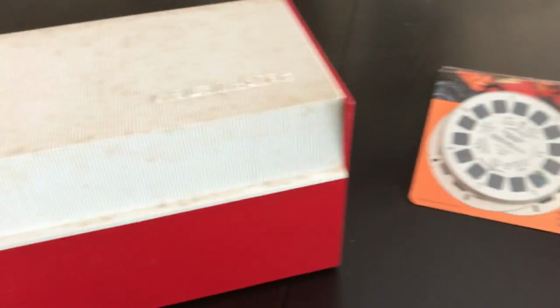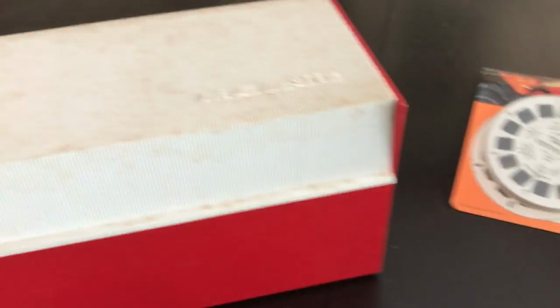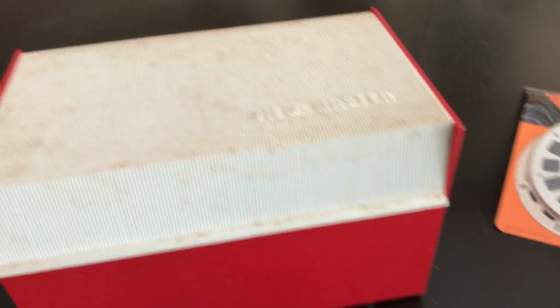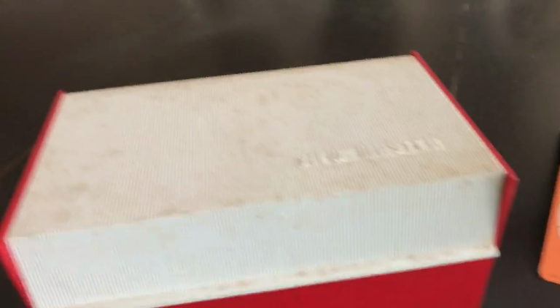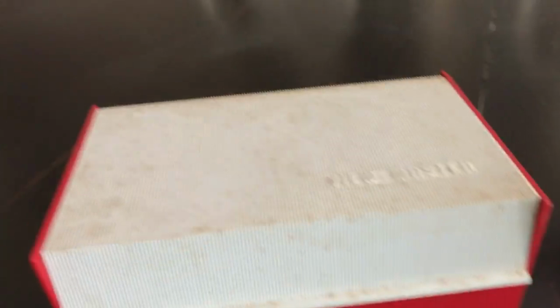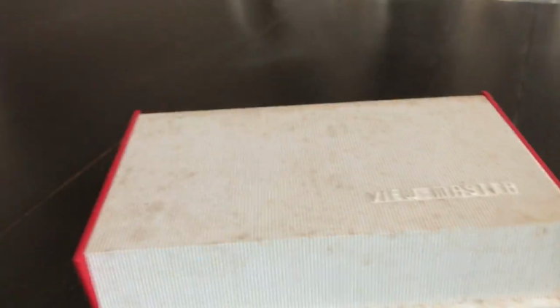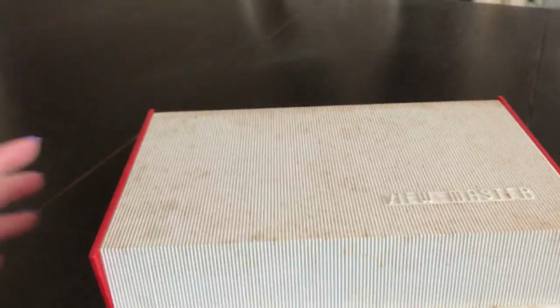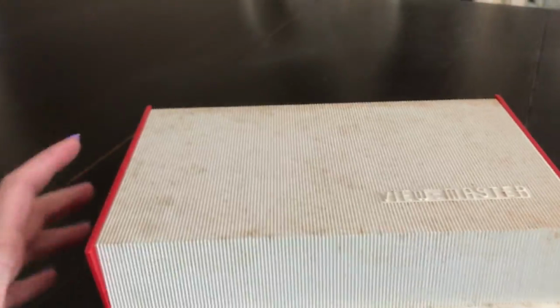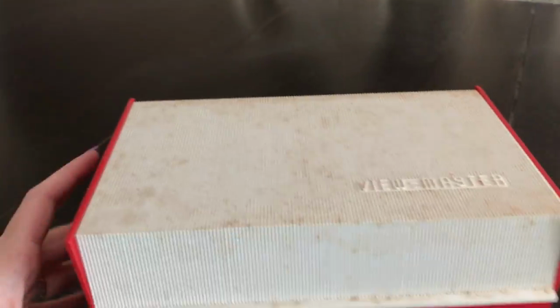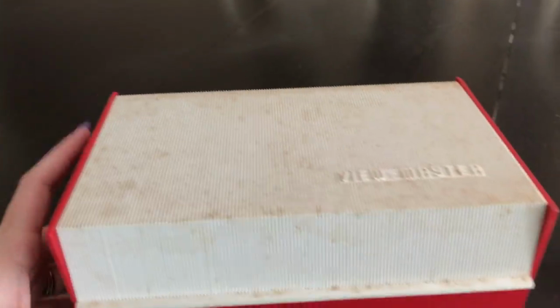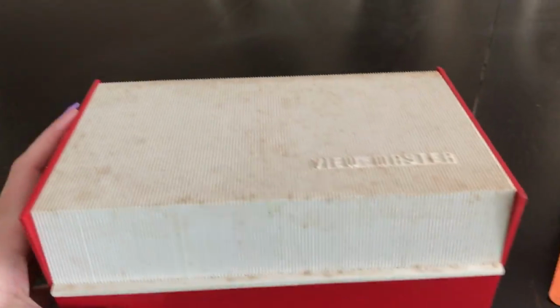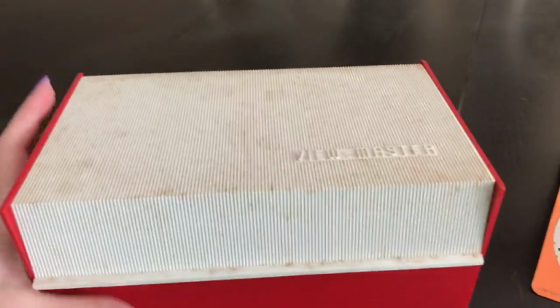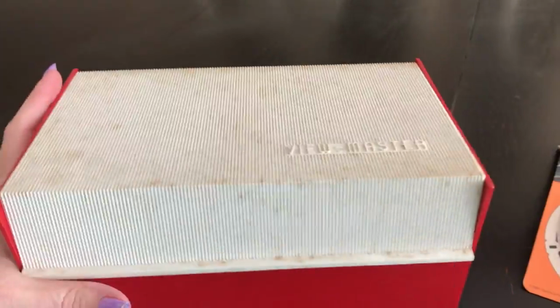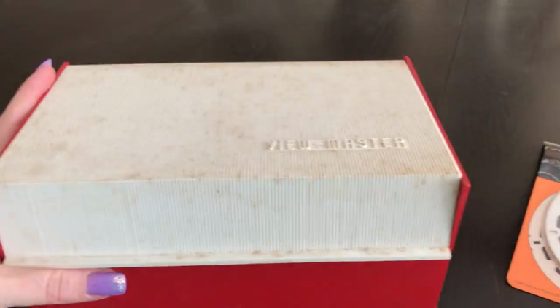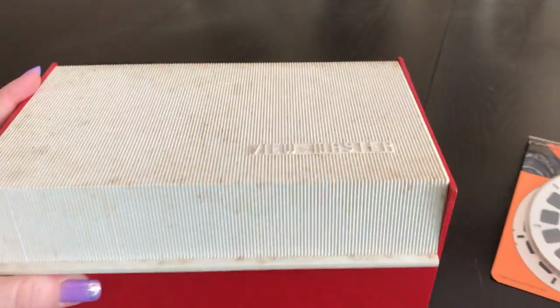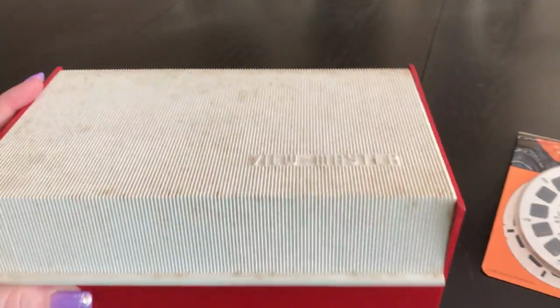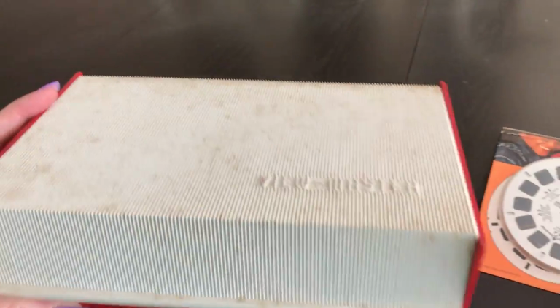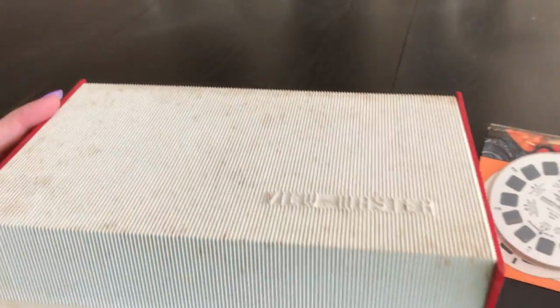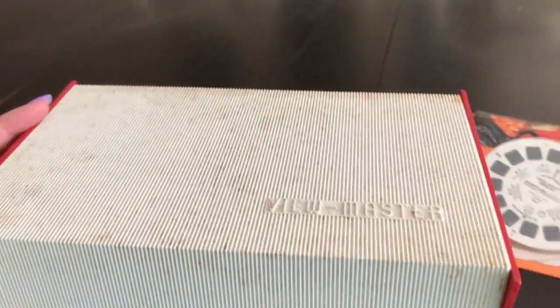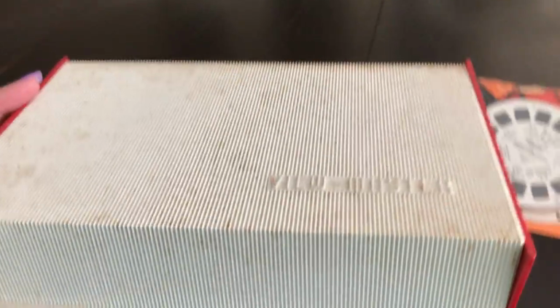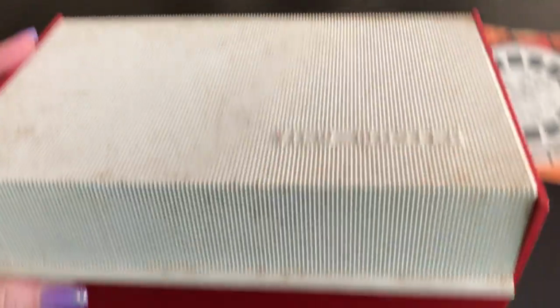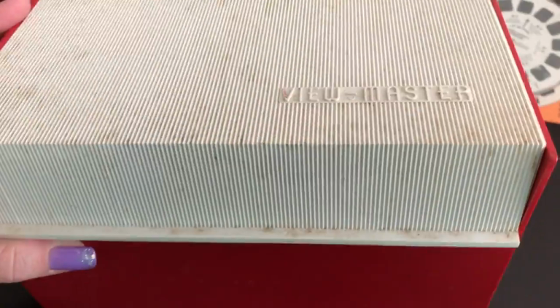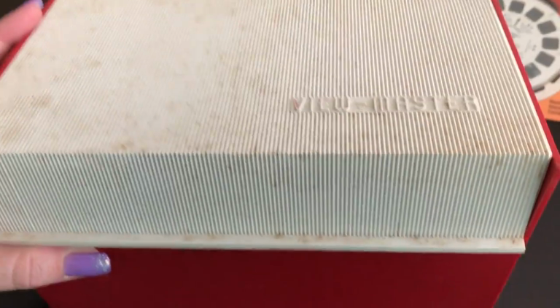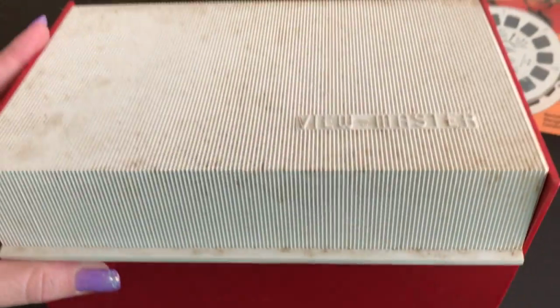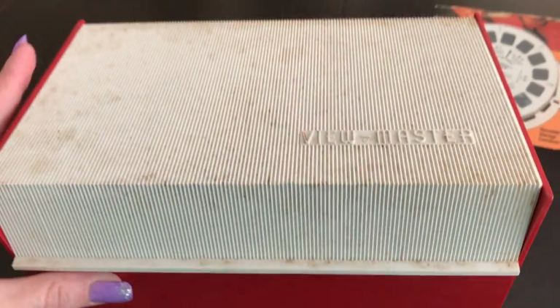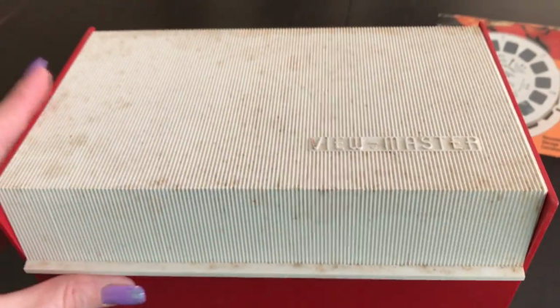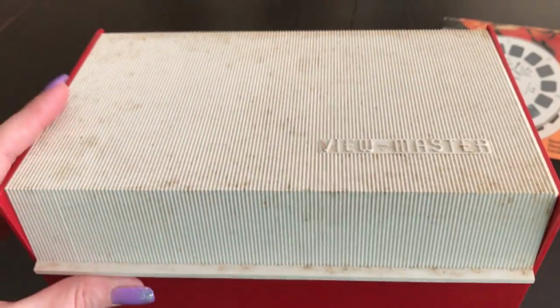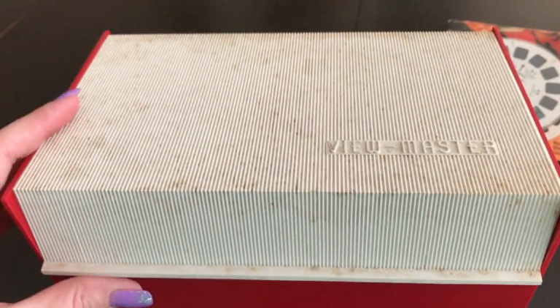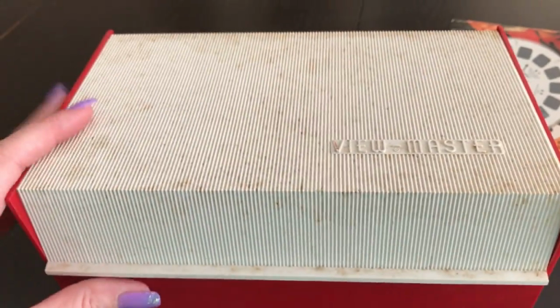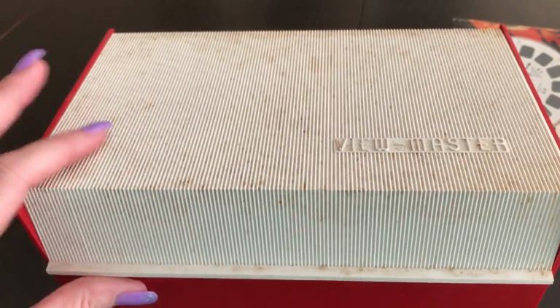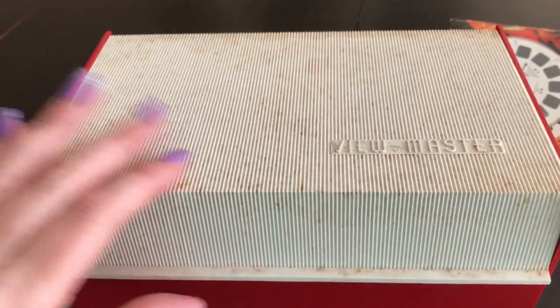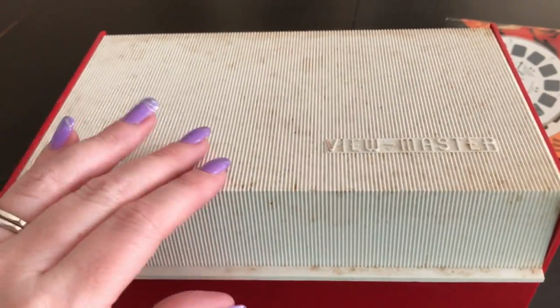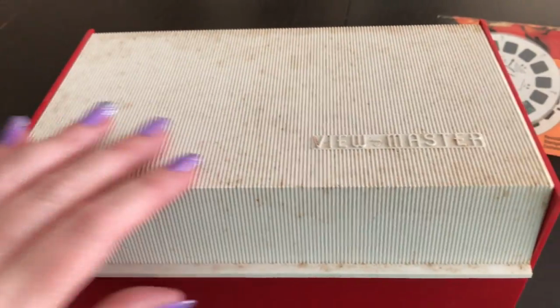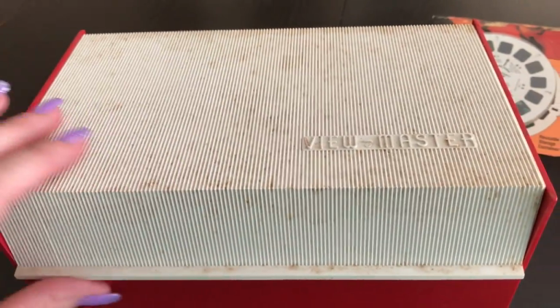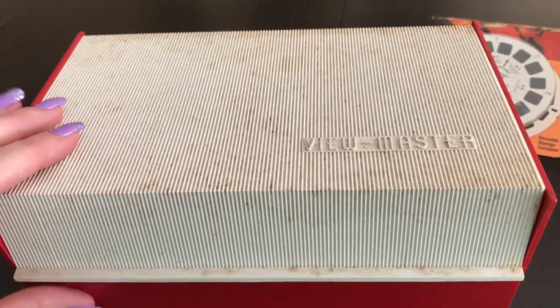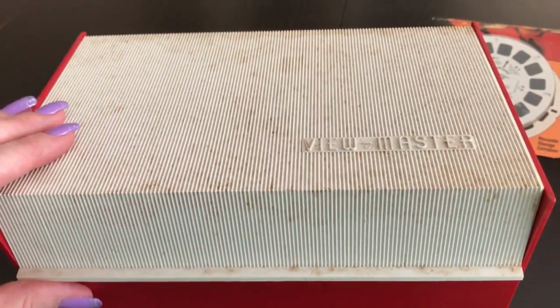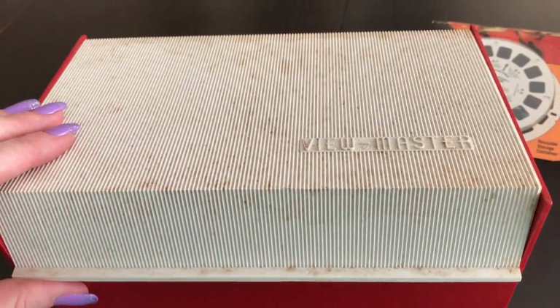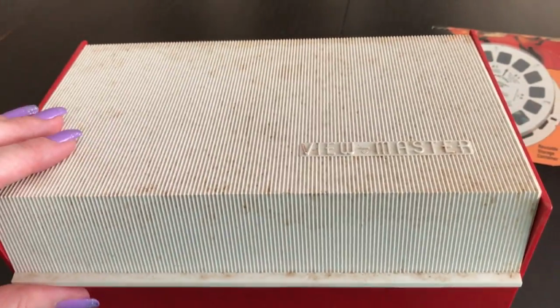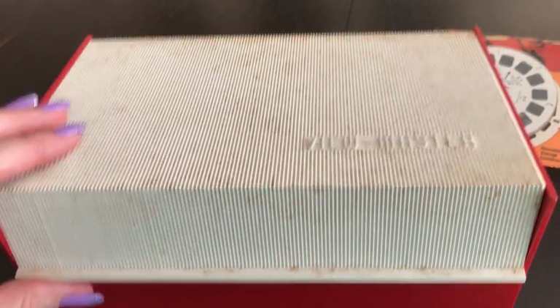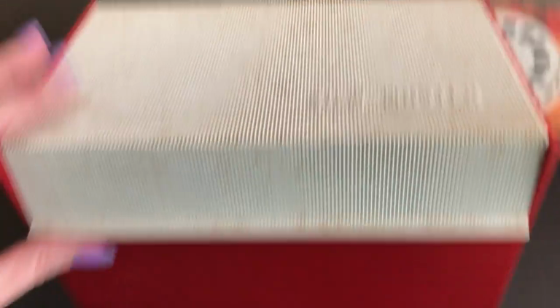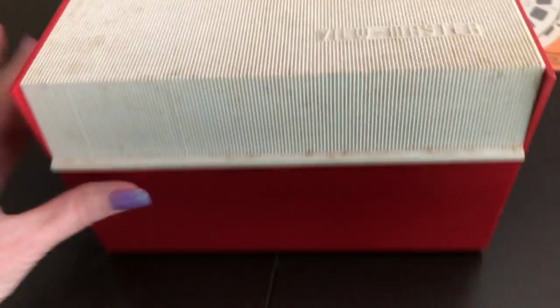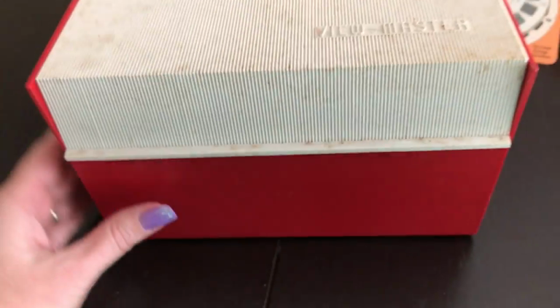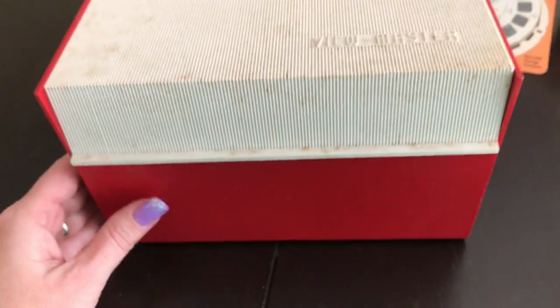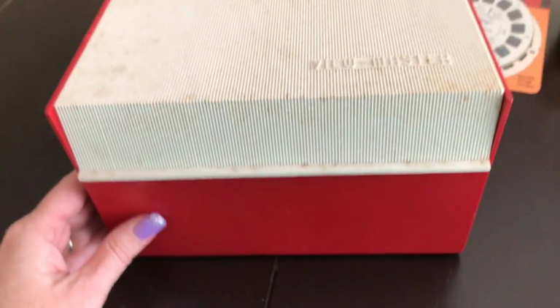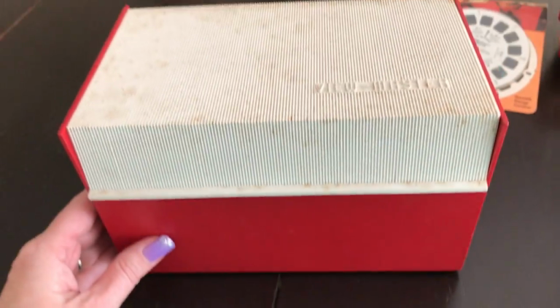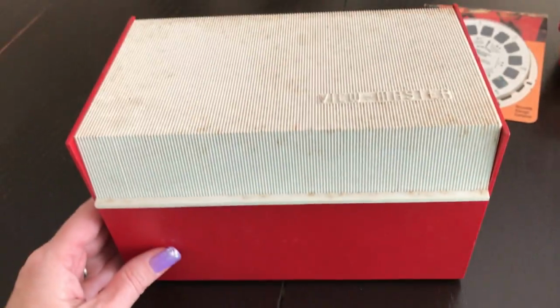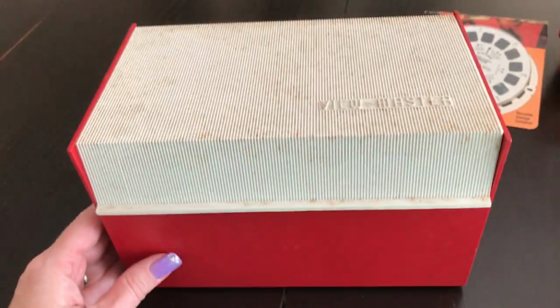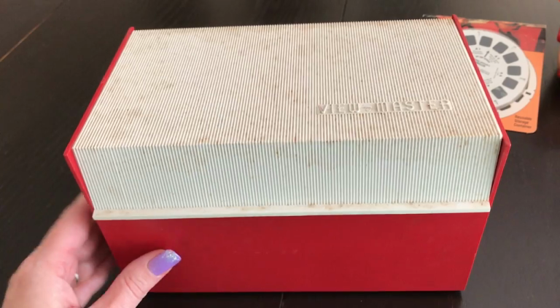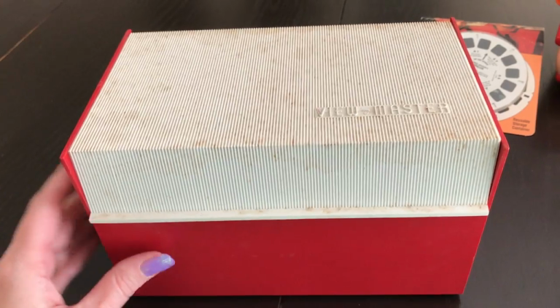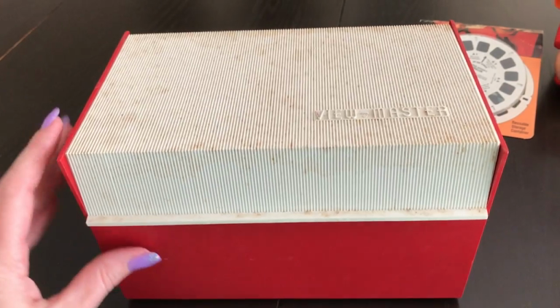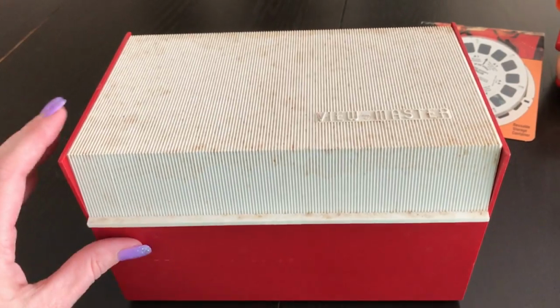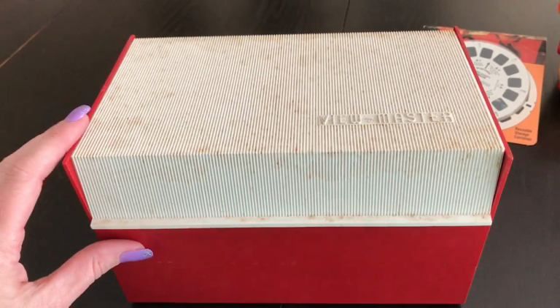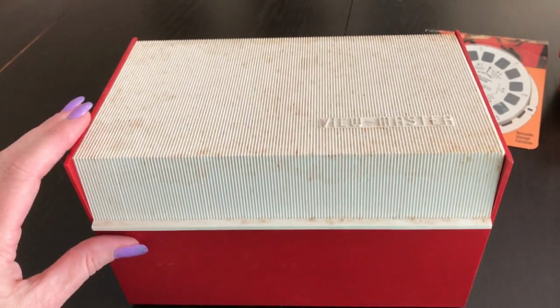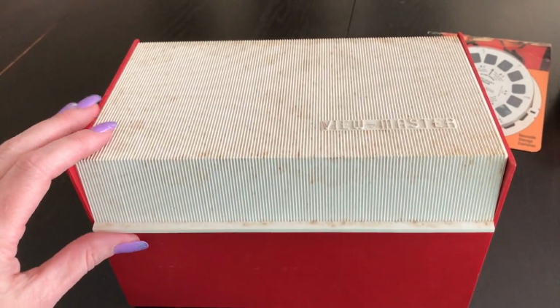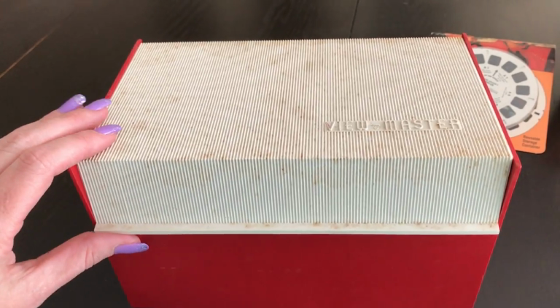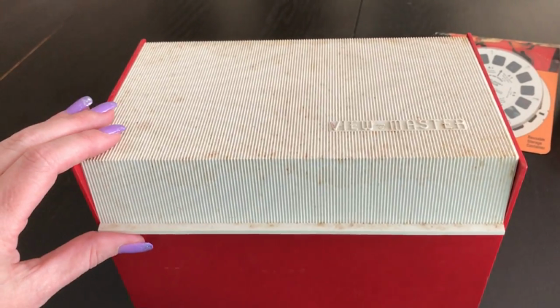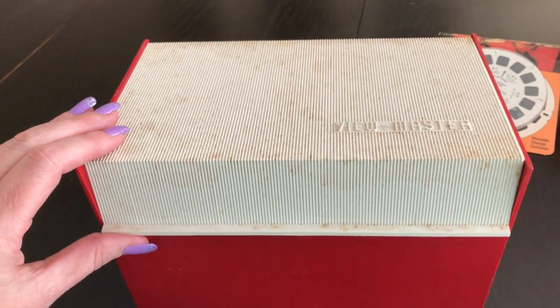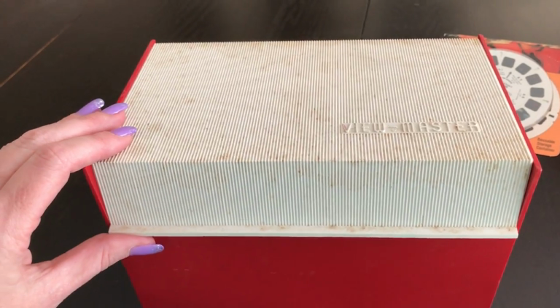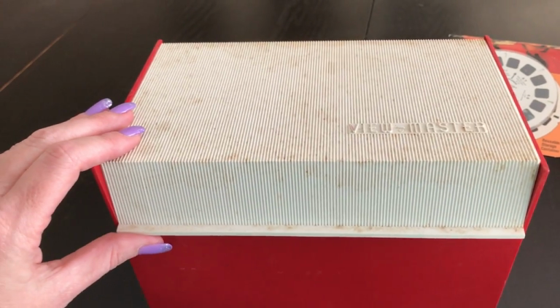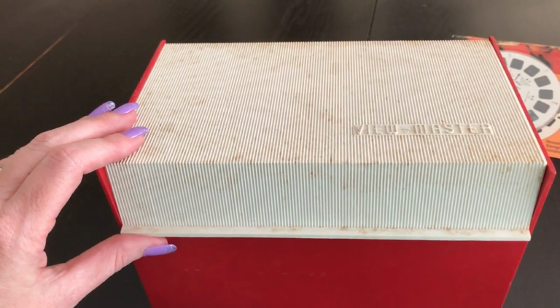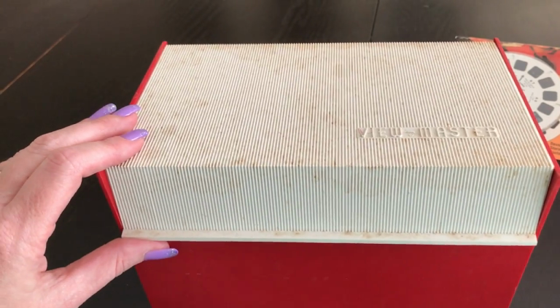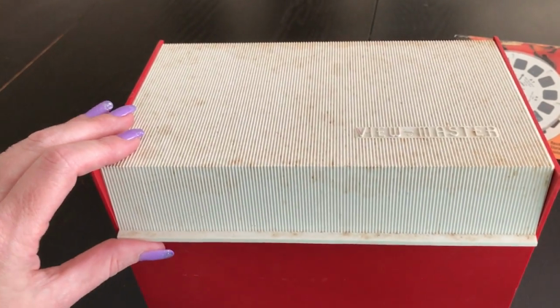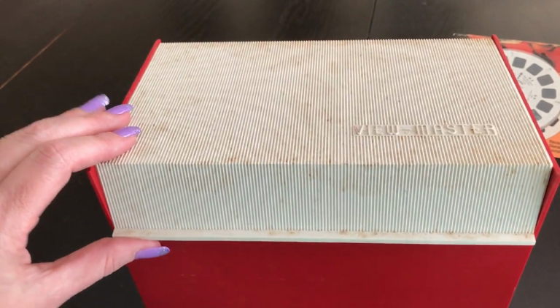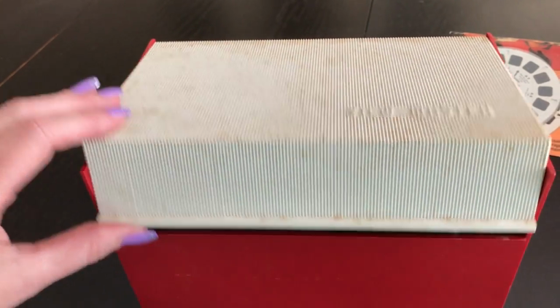And this is a Viewmaster box. I'm going to clean it up a little bit, but I don't have one of these boxes either, so this is pretty cool.